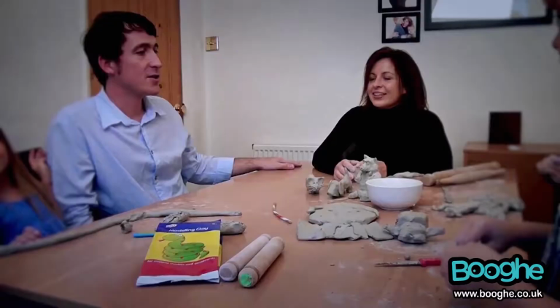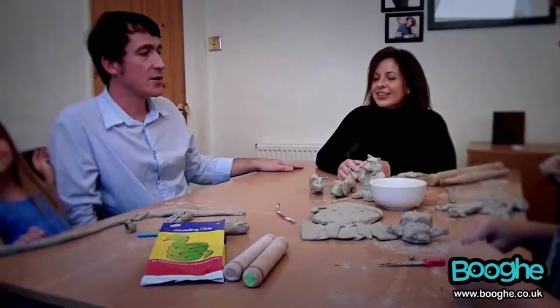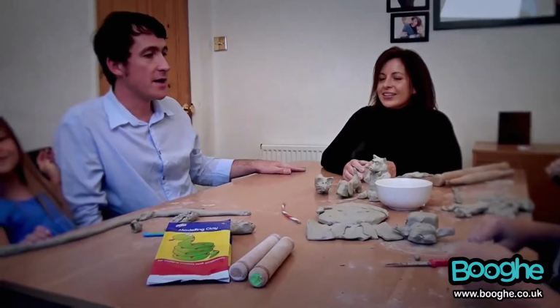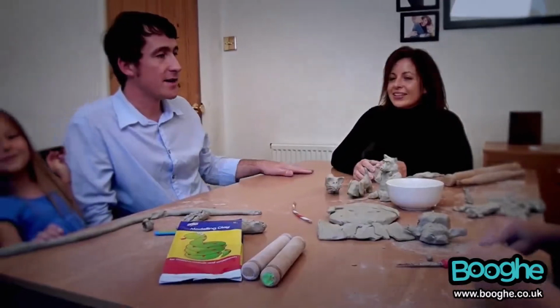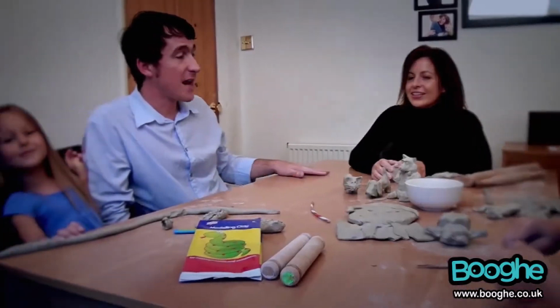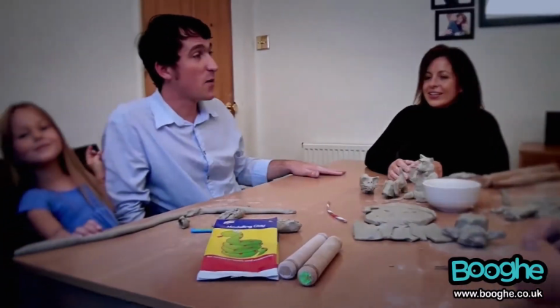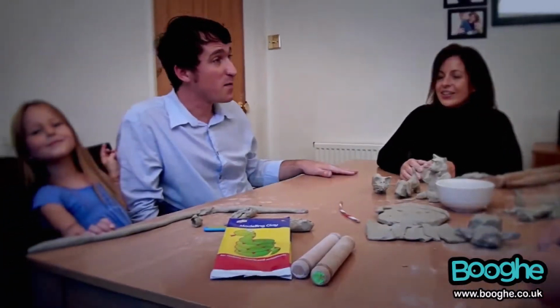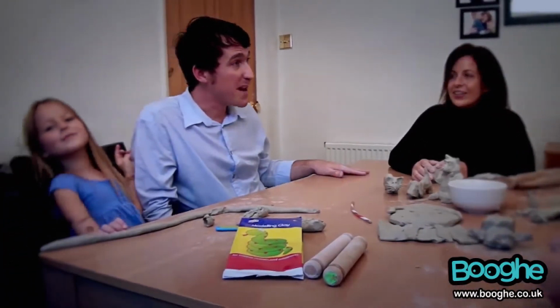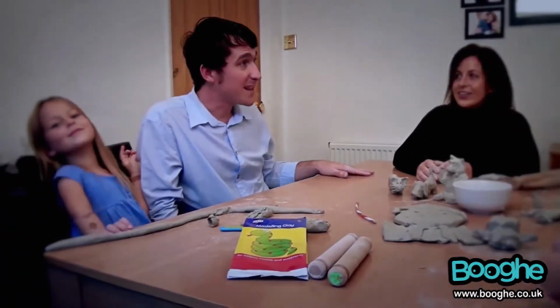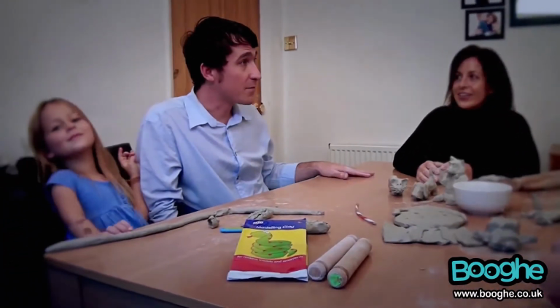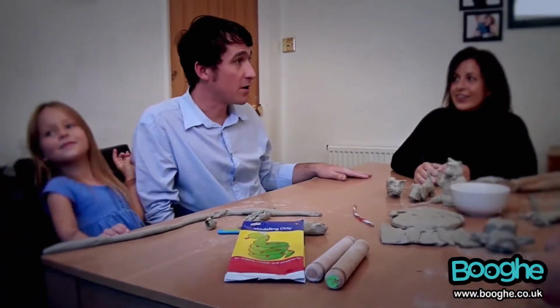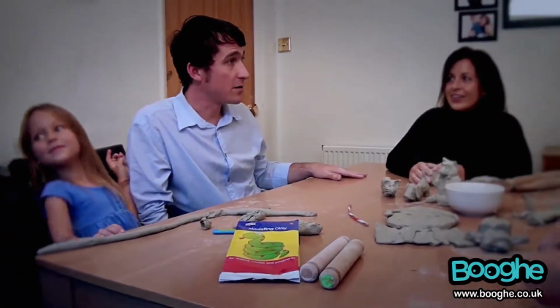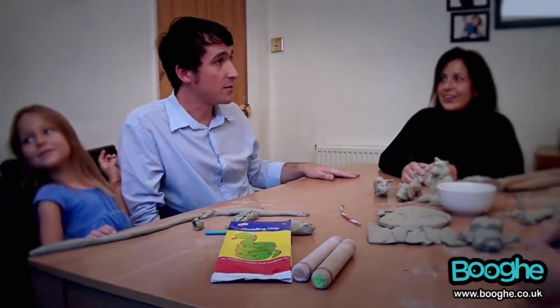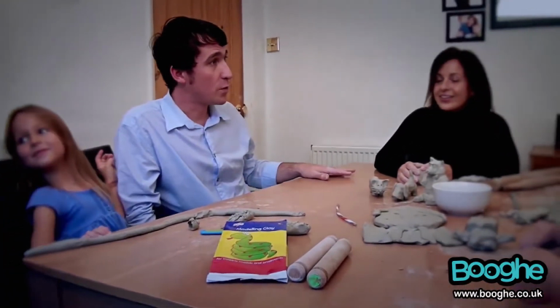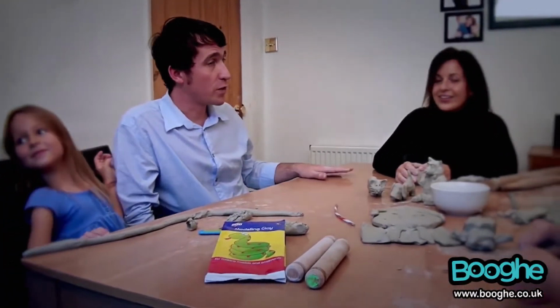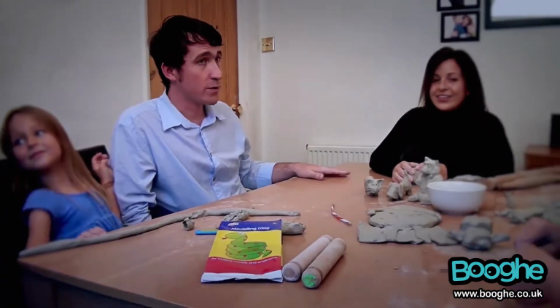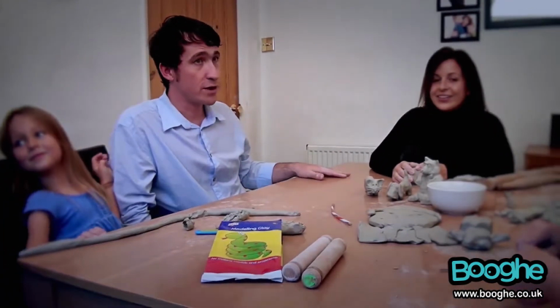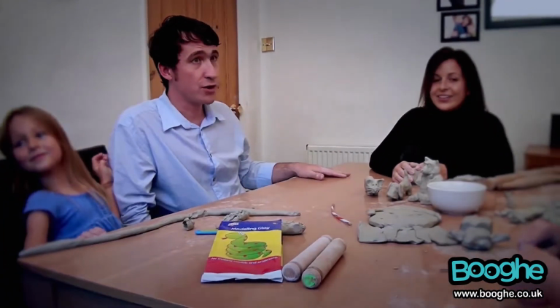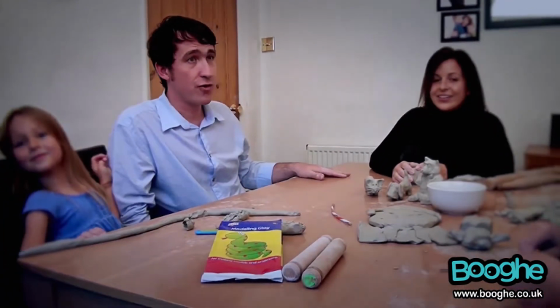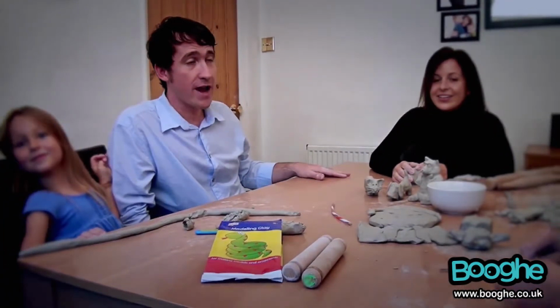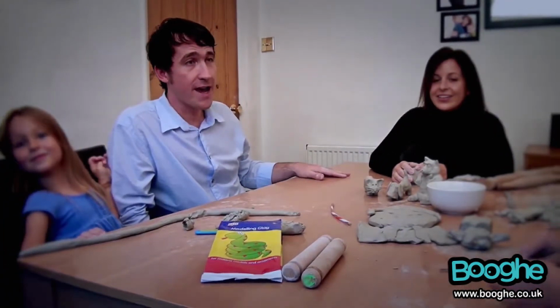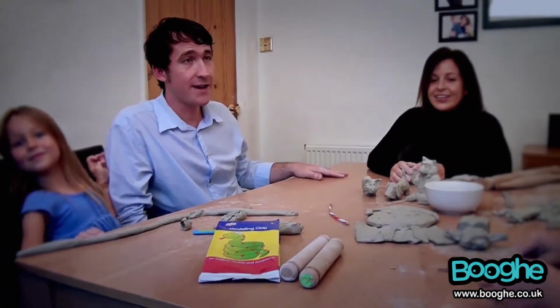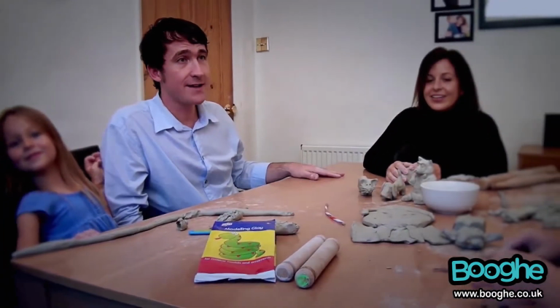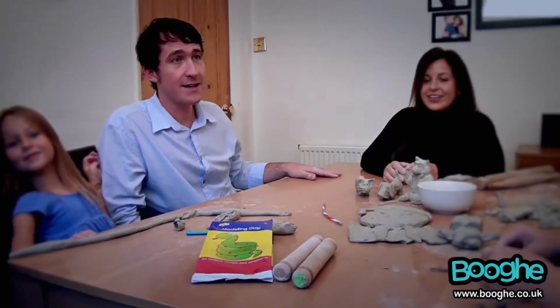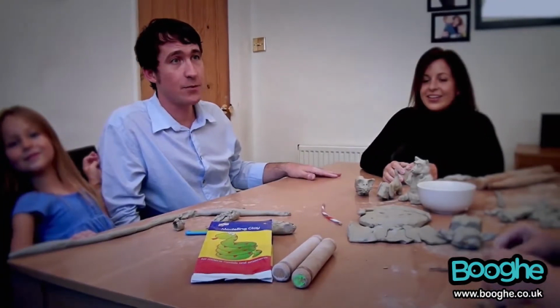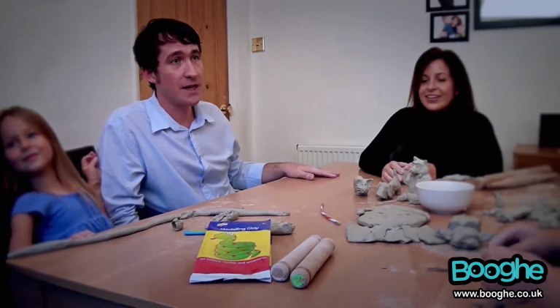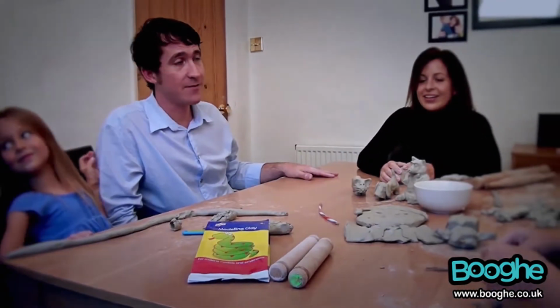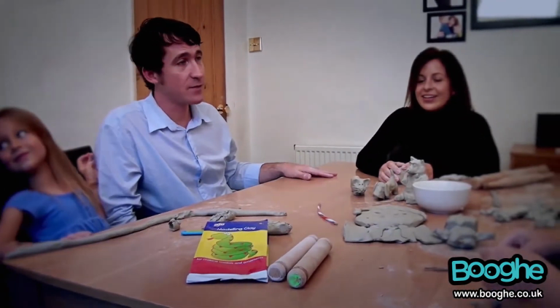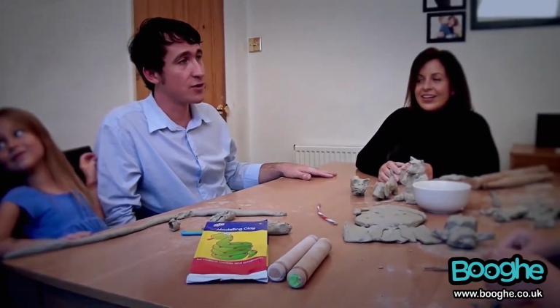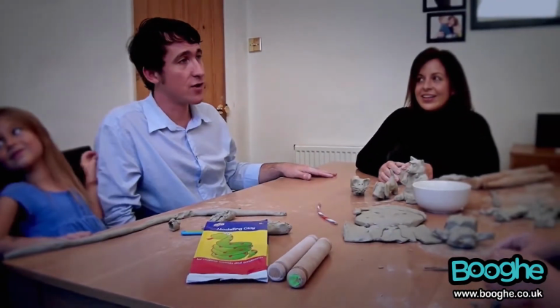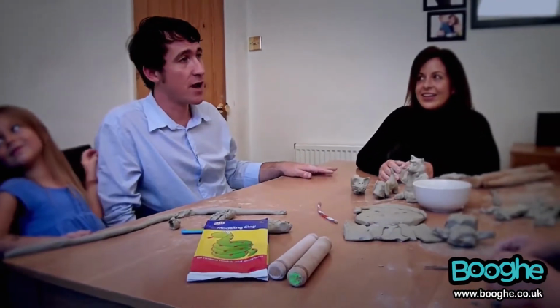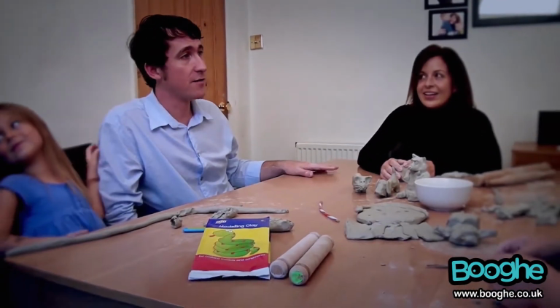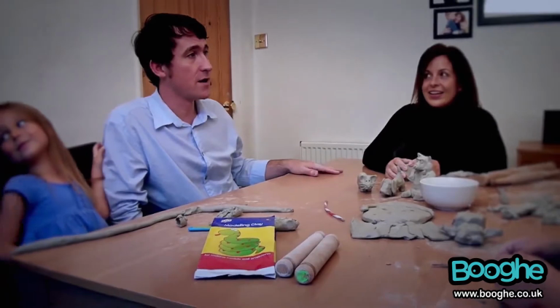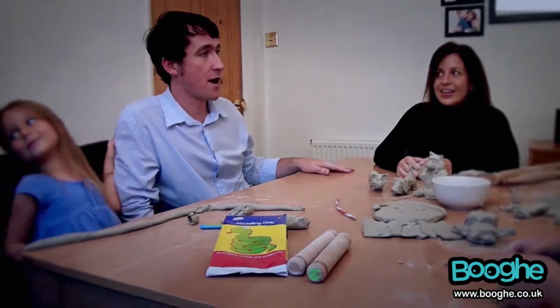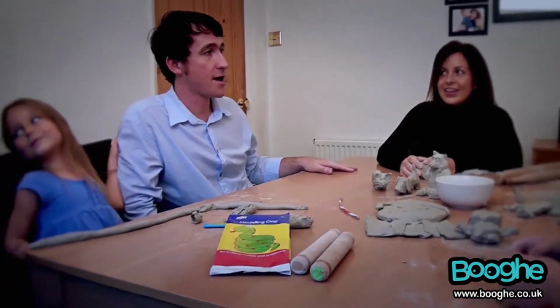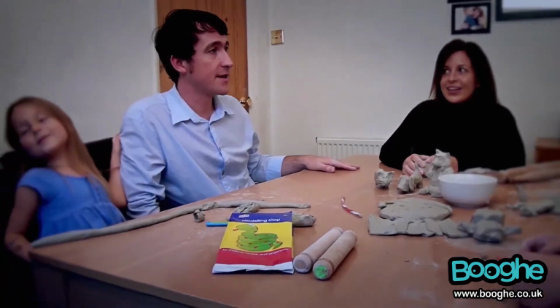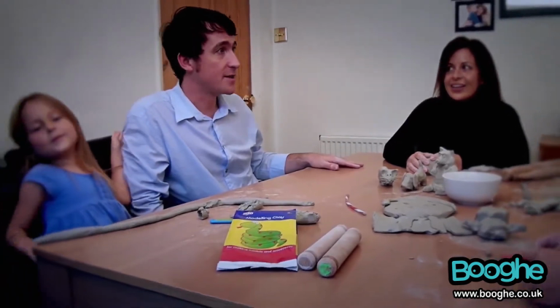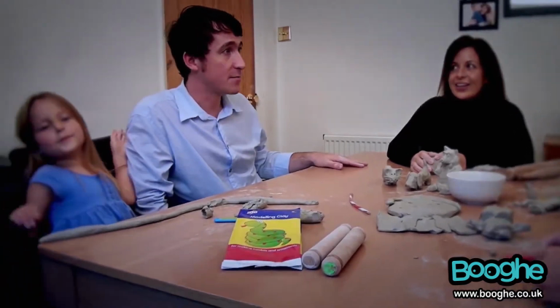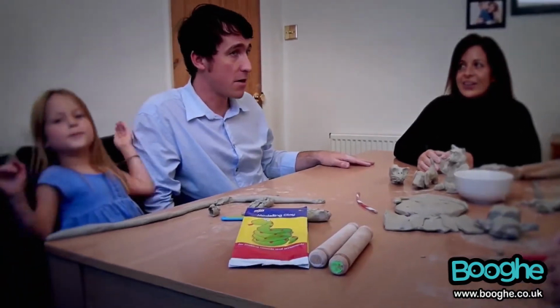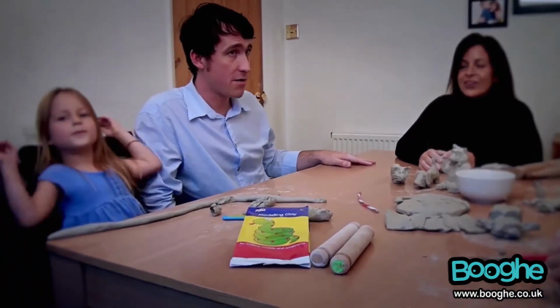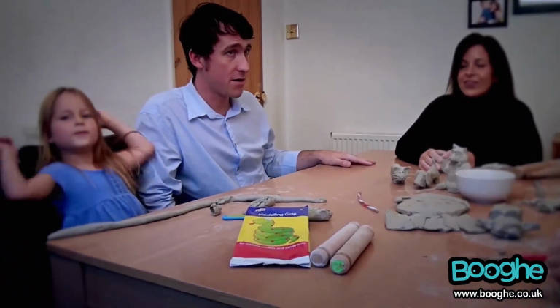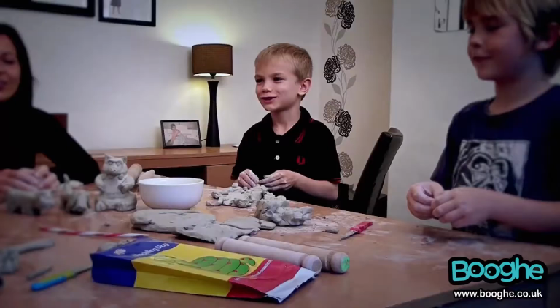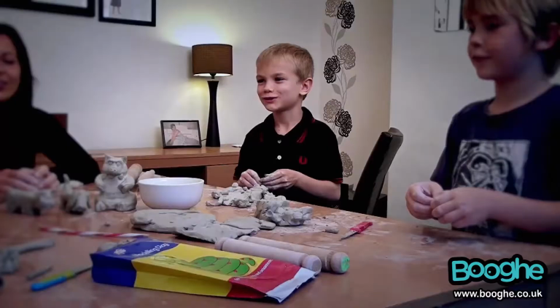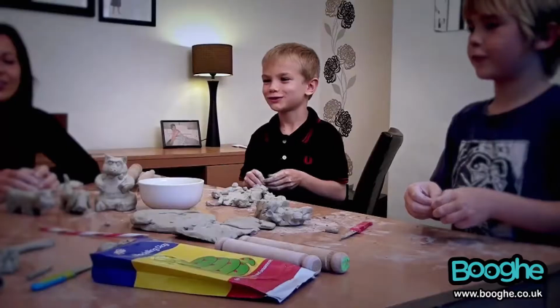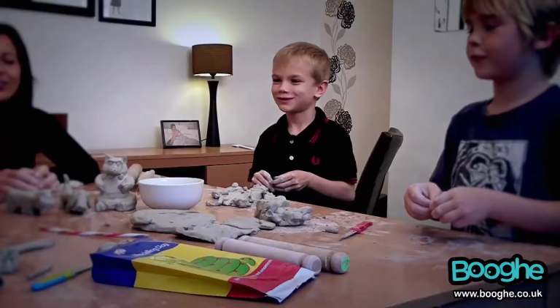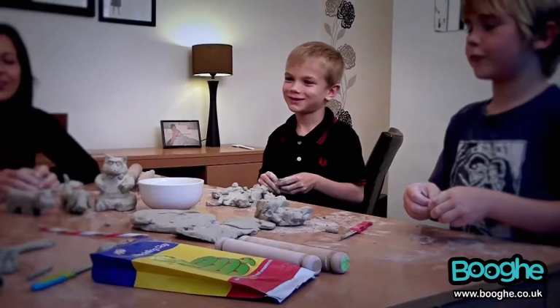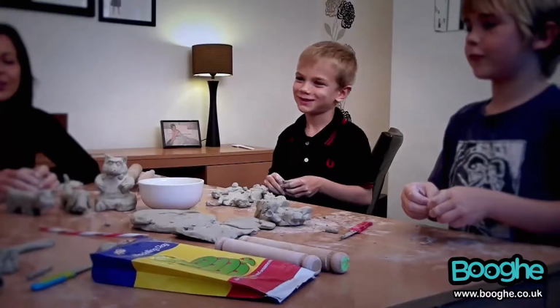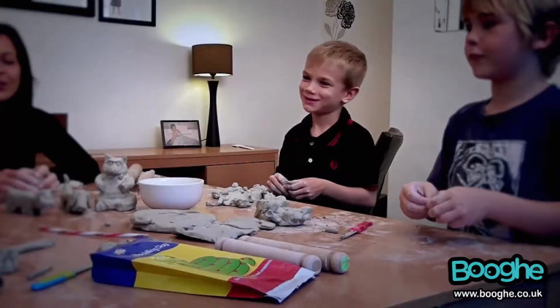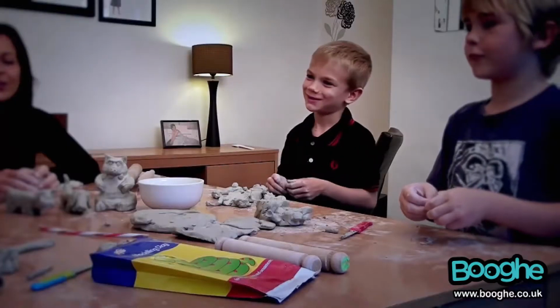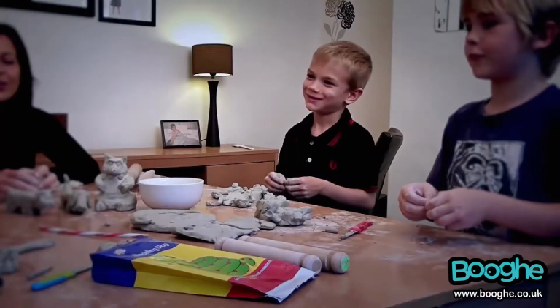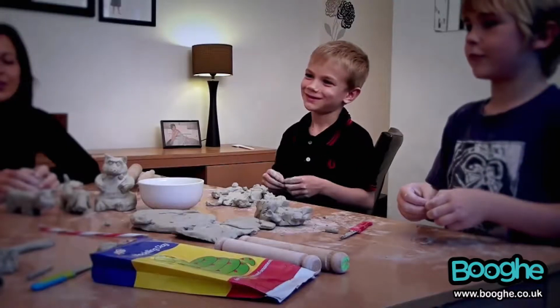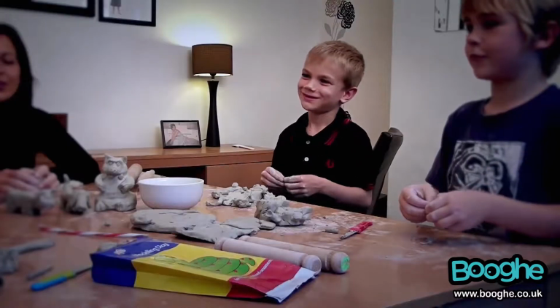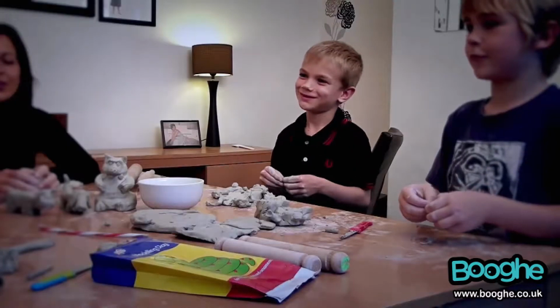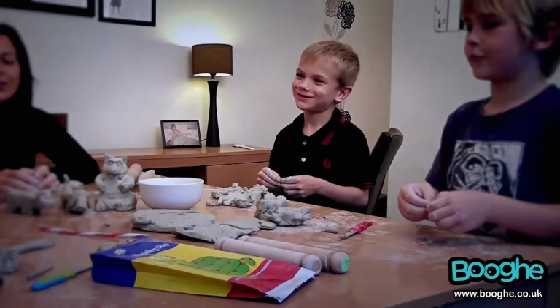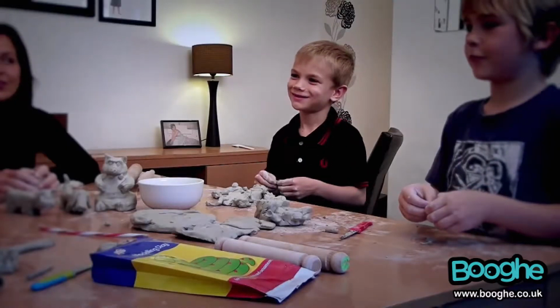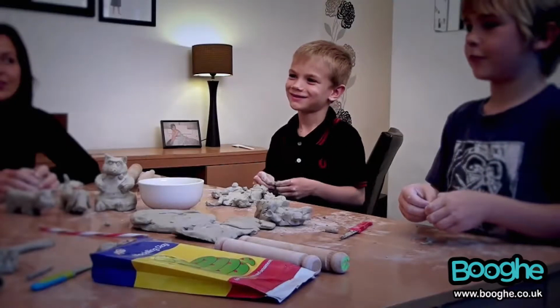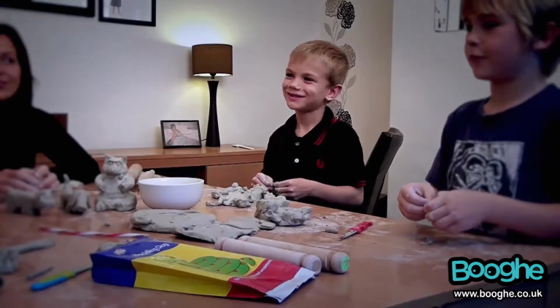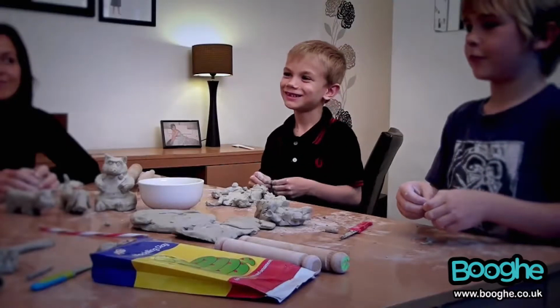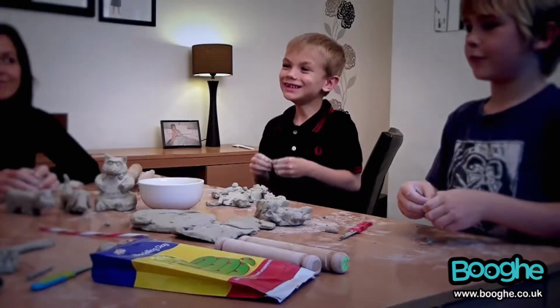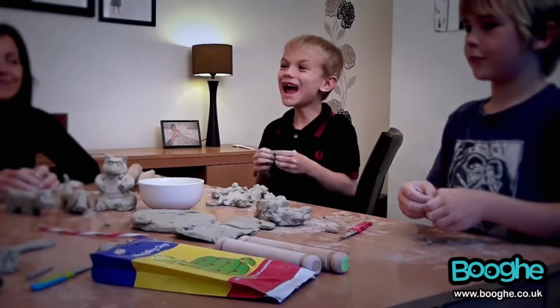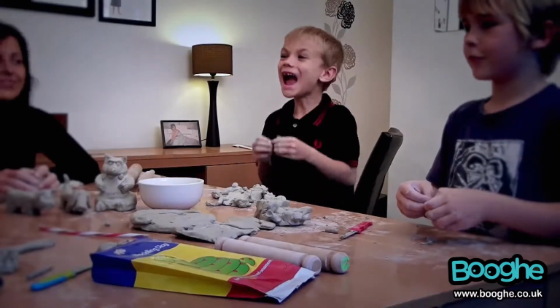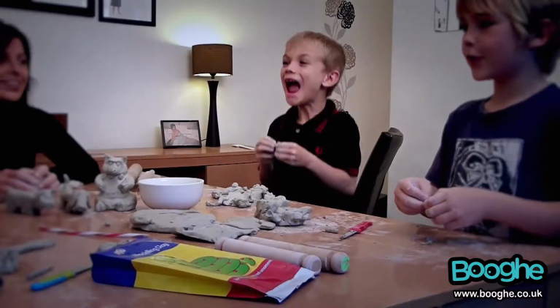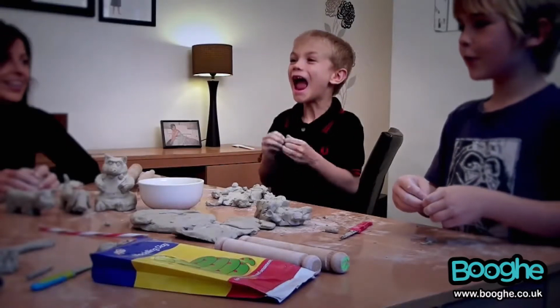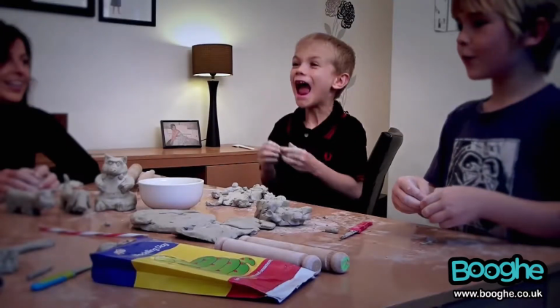So now we've made them all, put them on a tray and we'll leave them to dry overnight and then tomorrow we can paint them all. Yay!